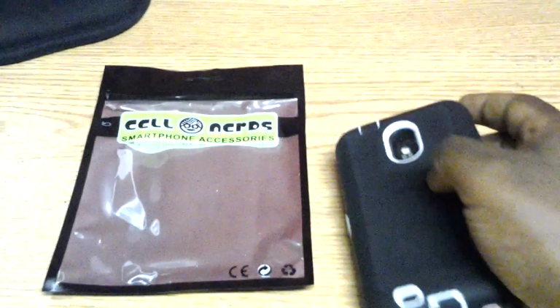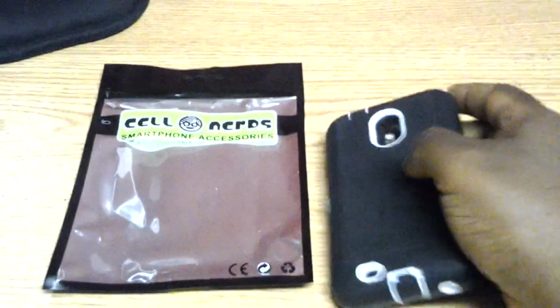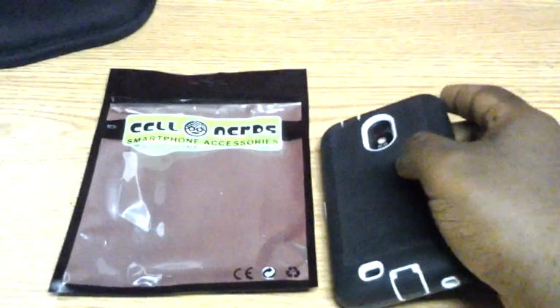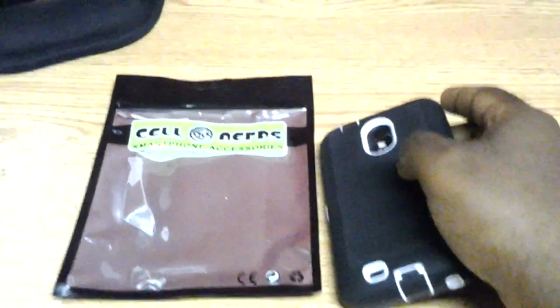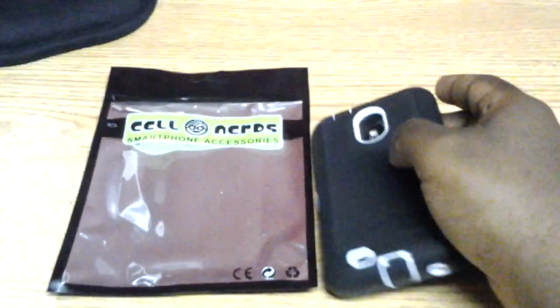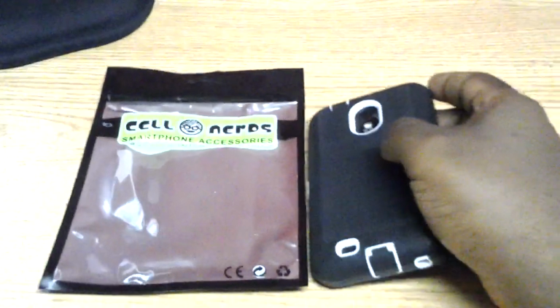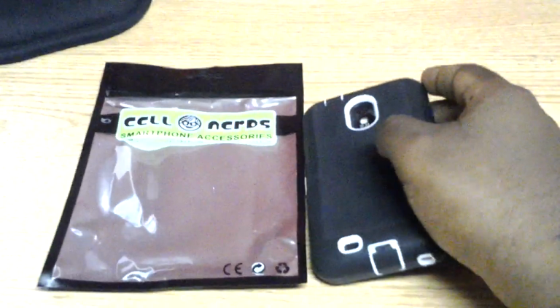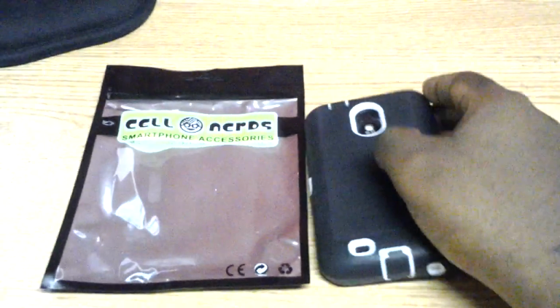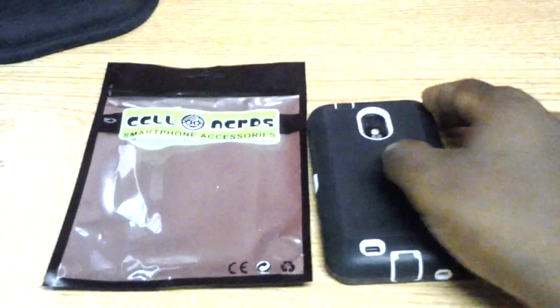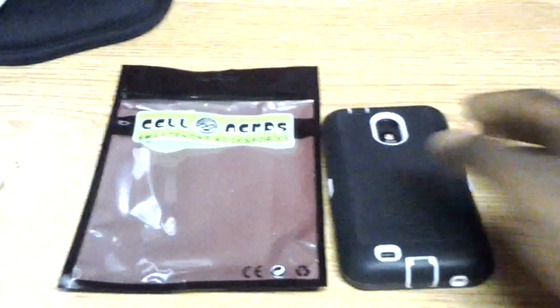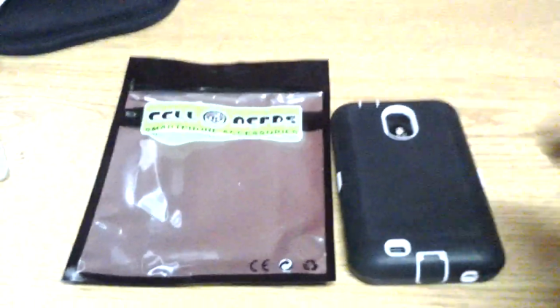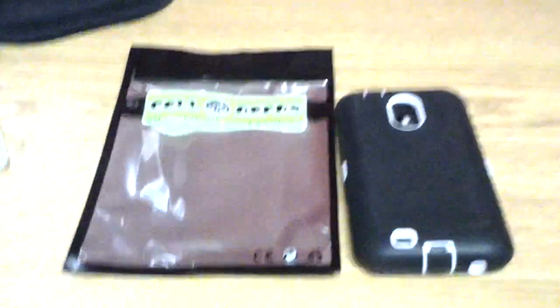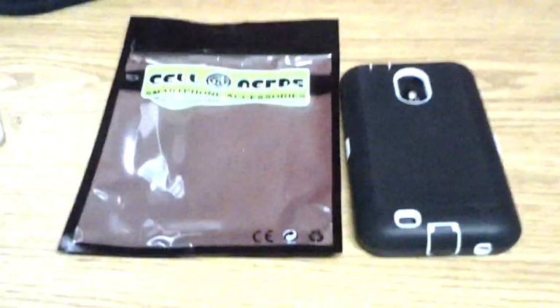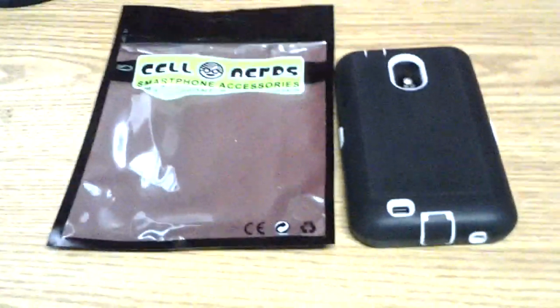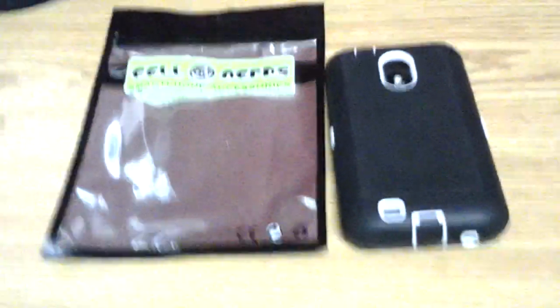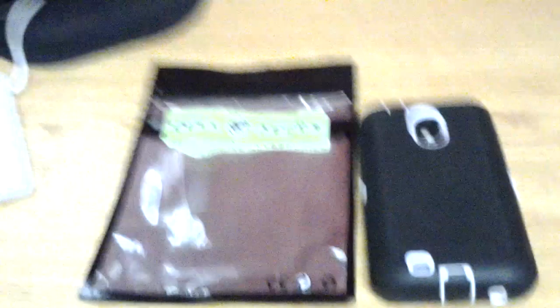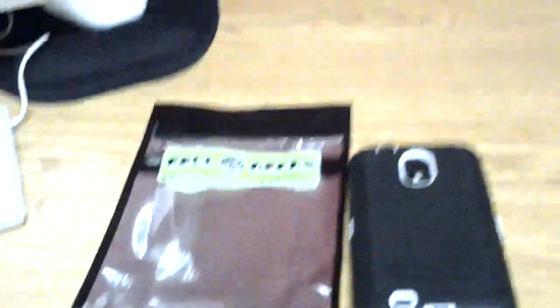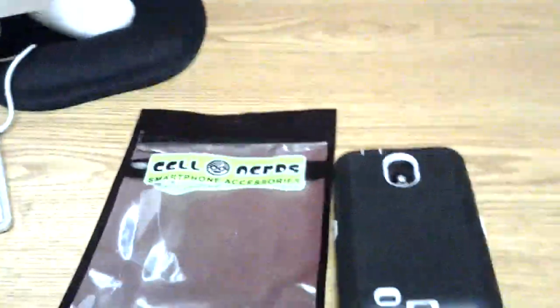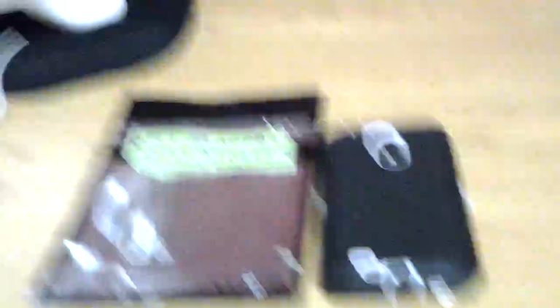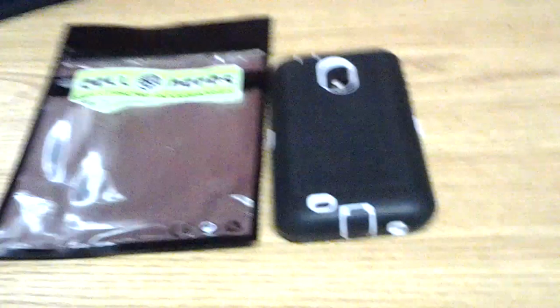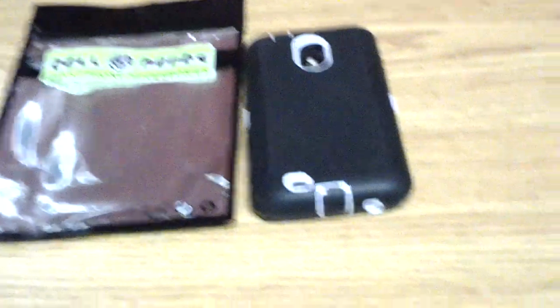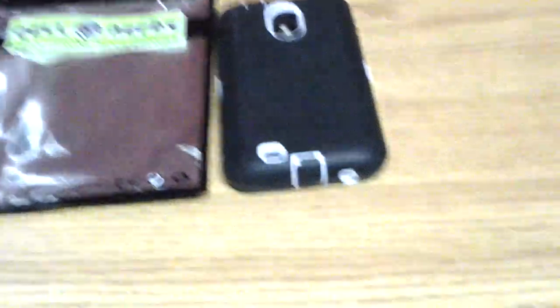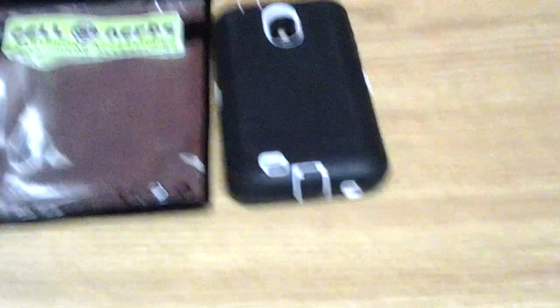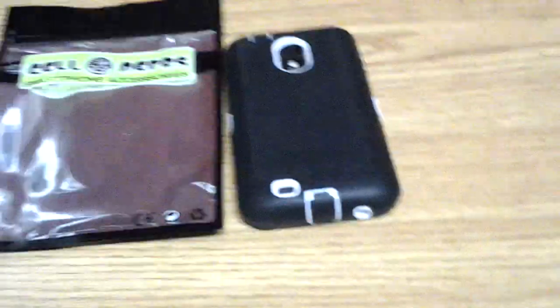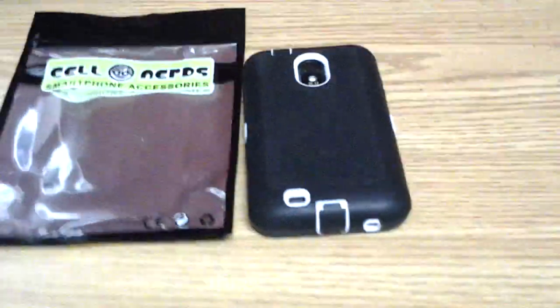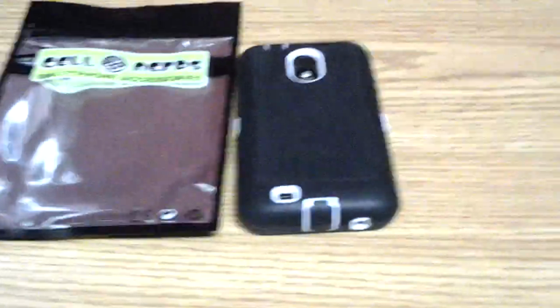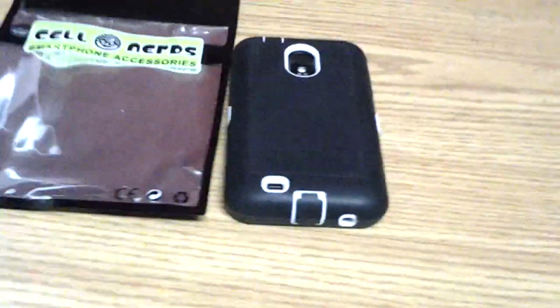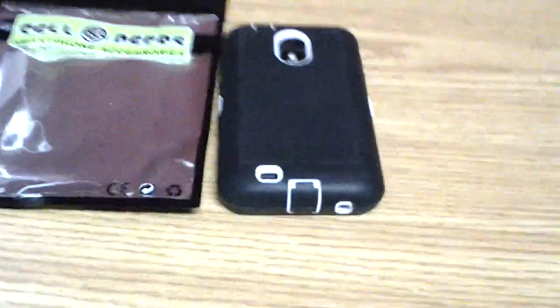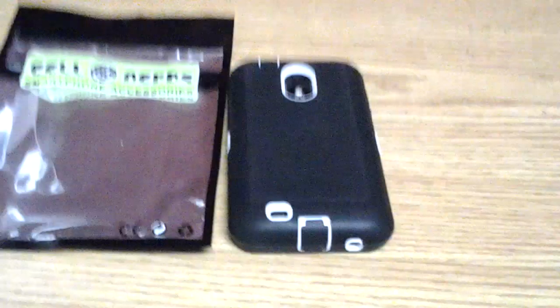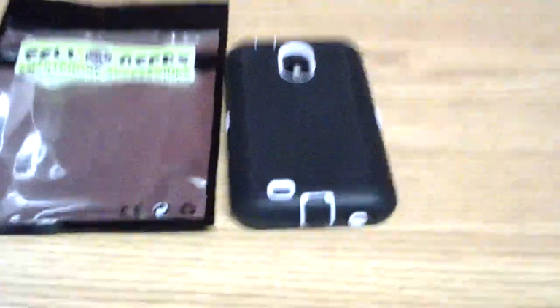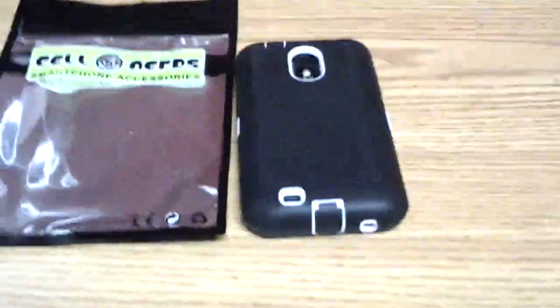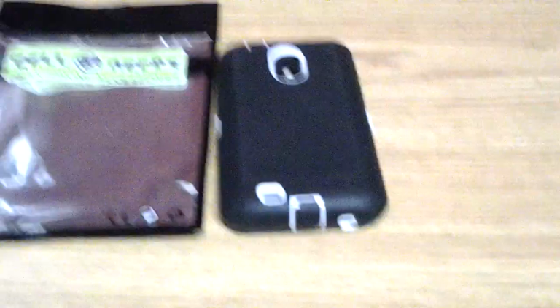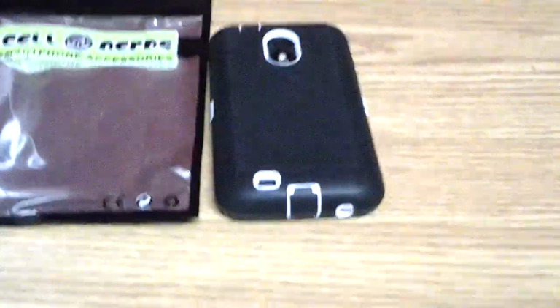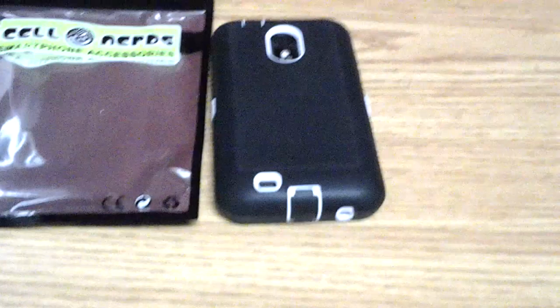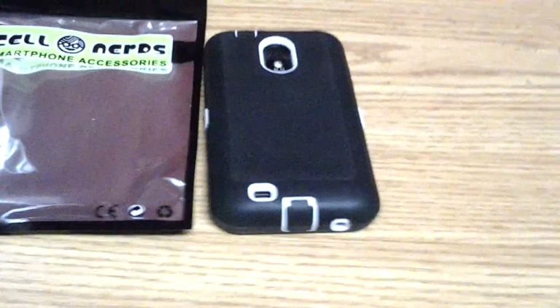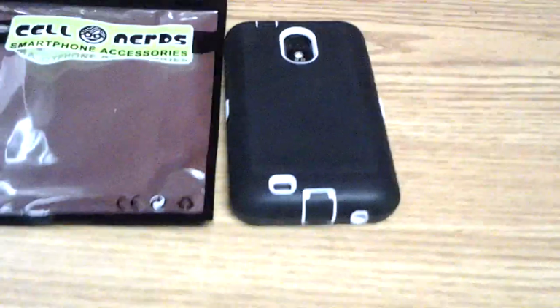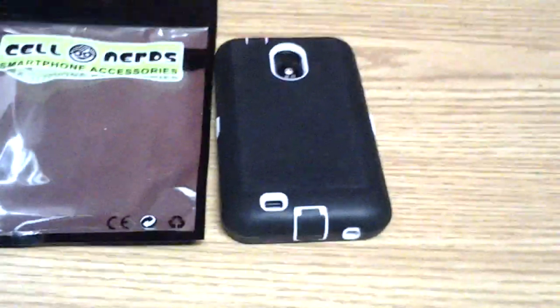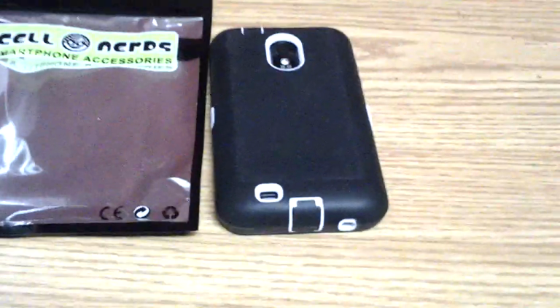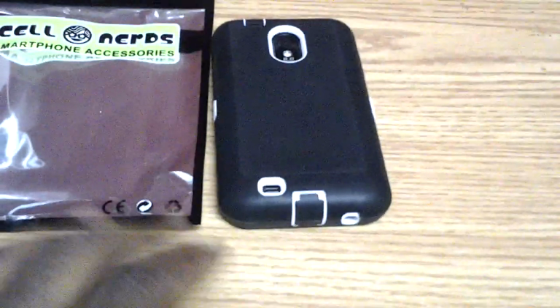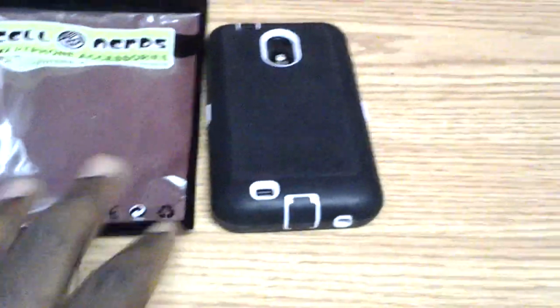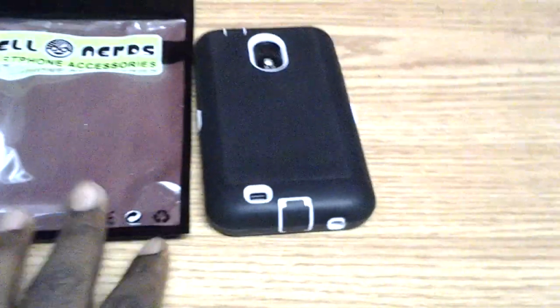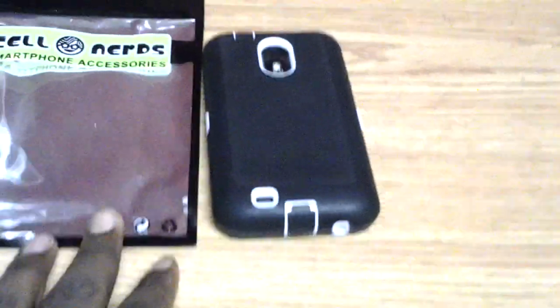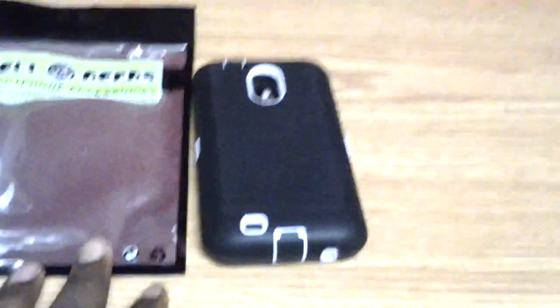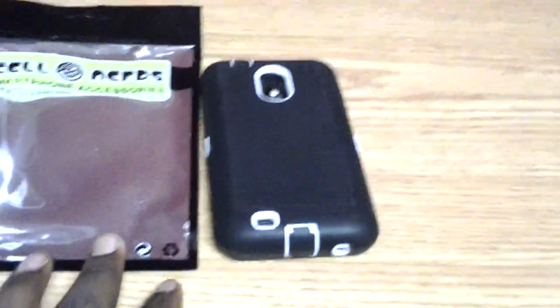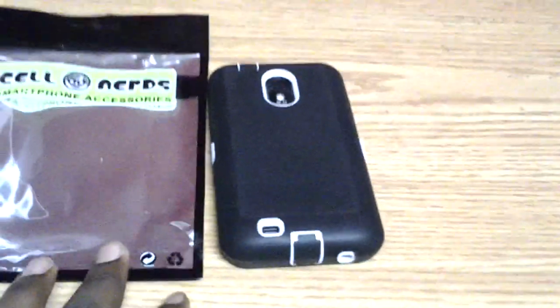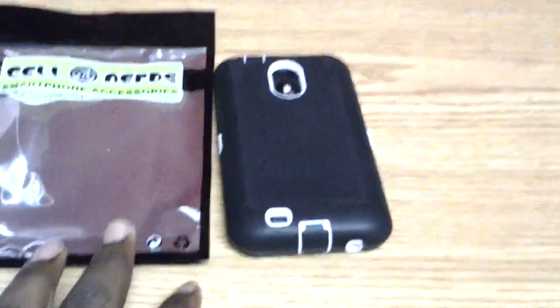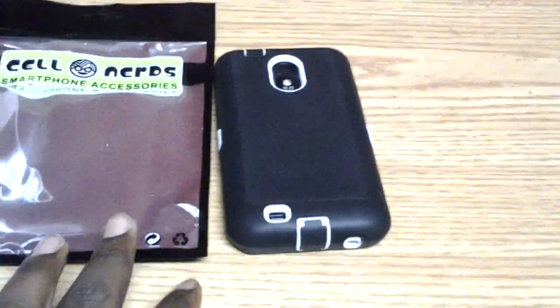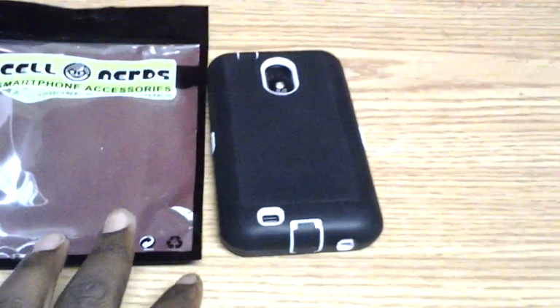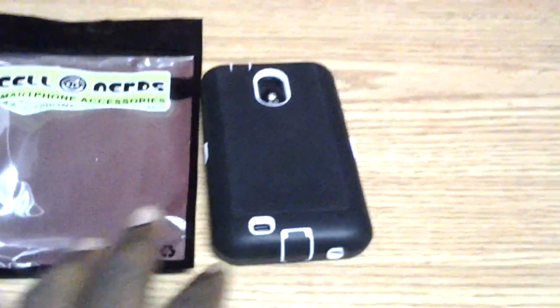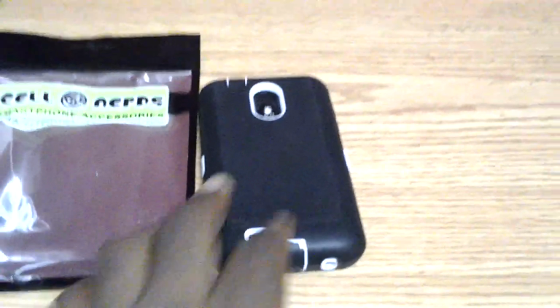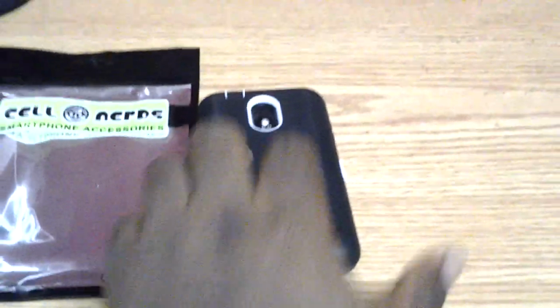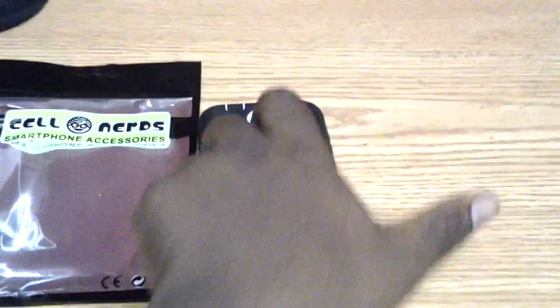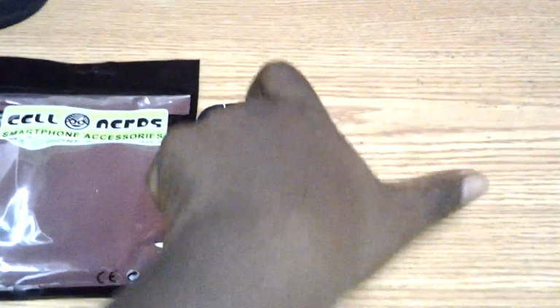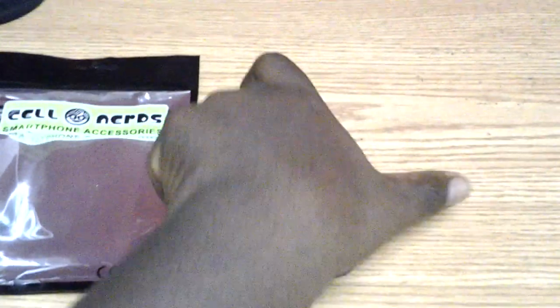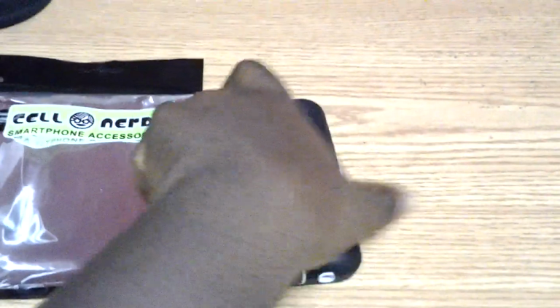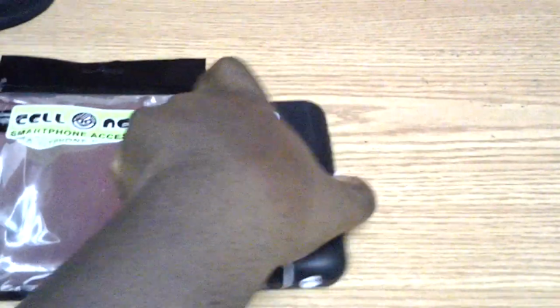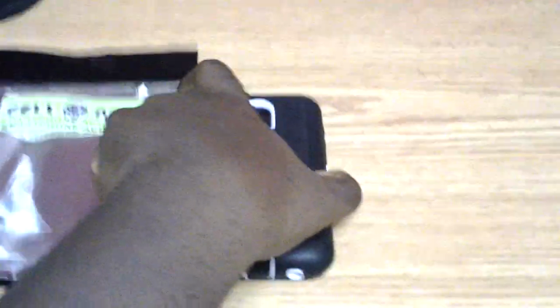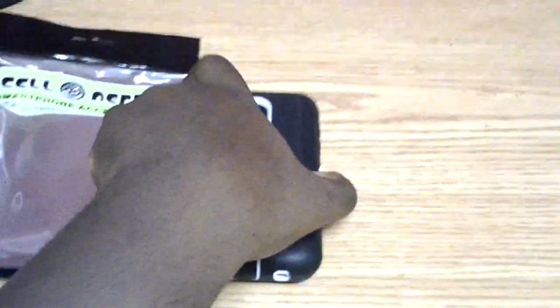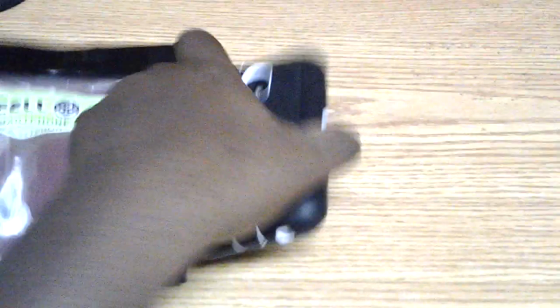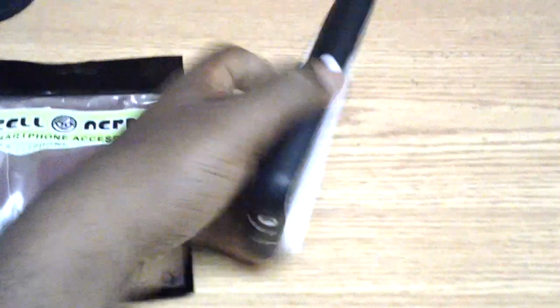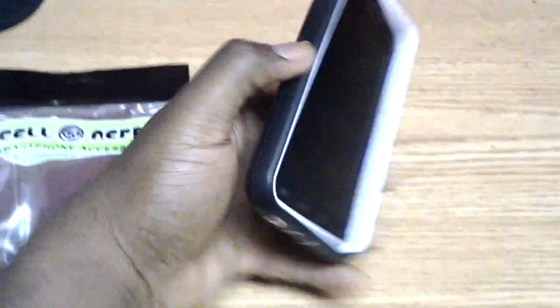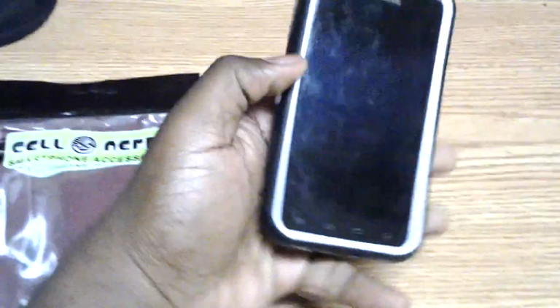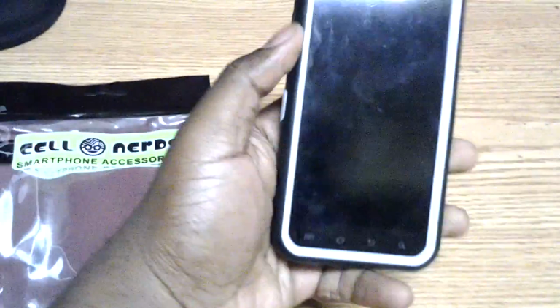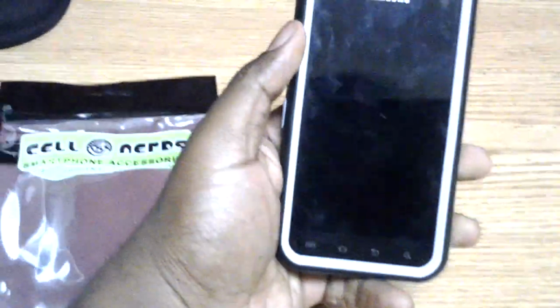You can get this case on their website and it's like $8. So the price on this case is really cheap but the quality is really good.